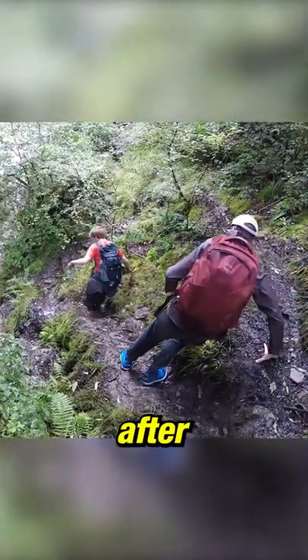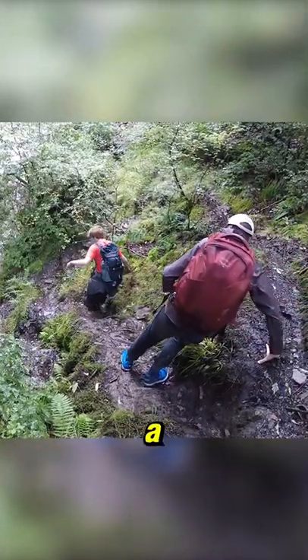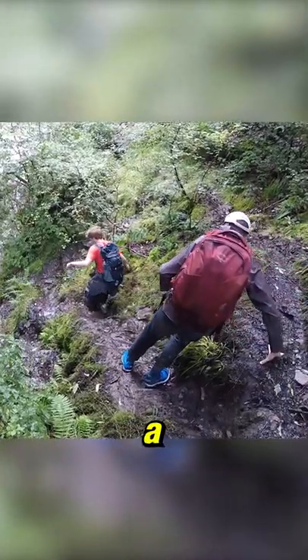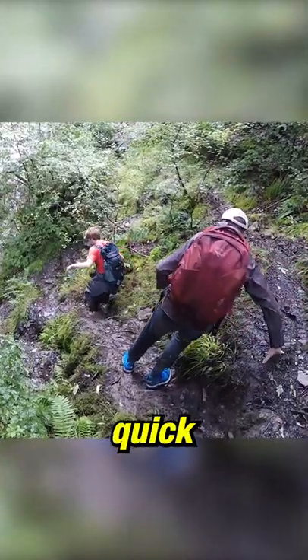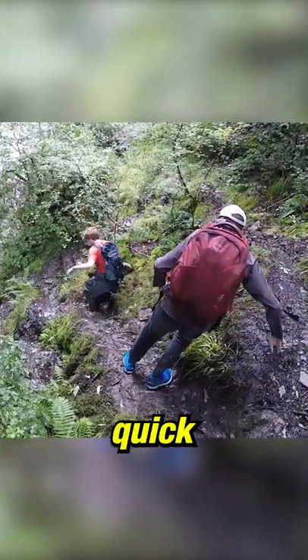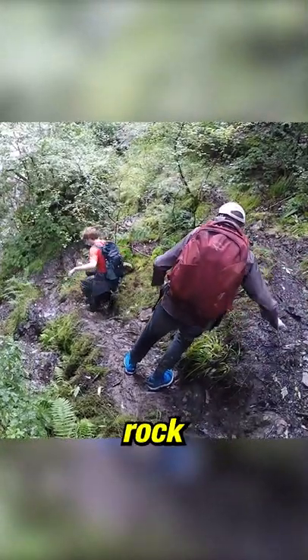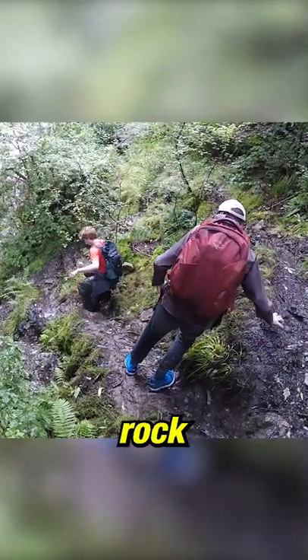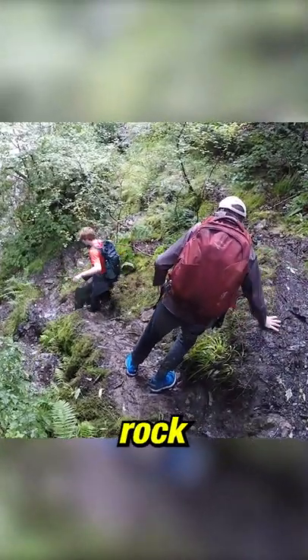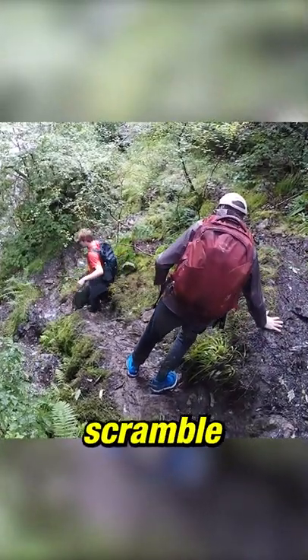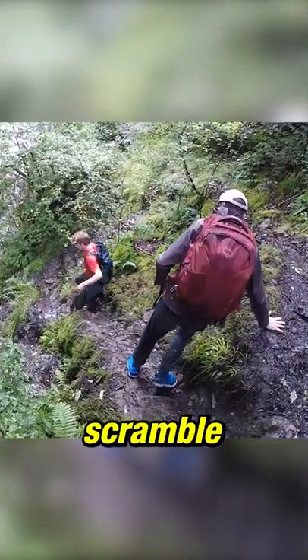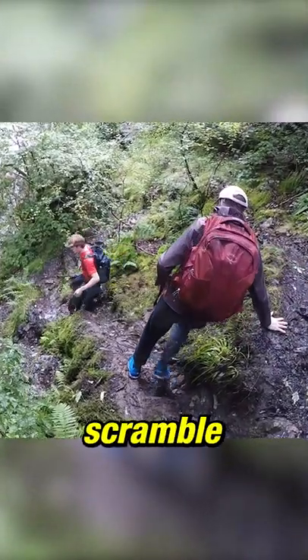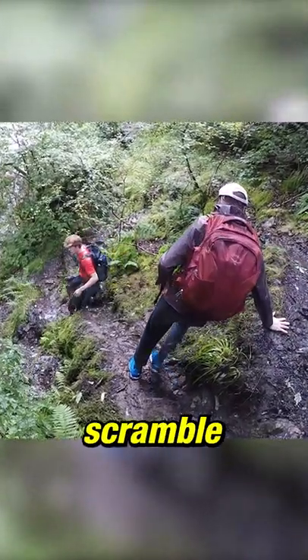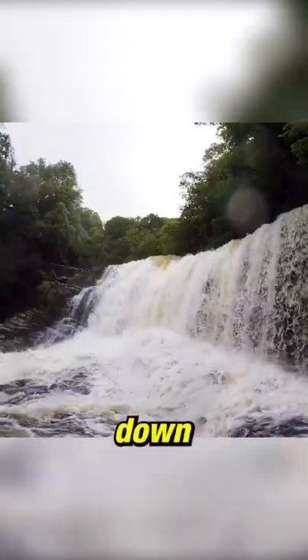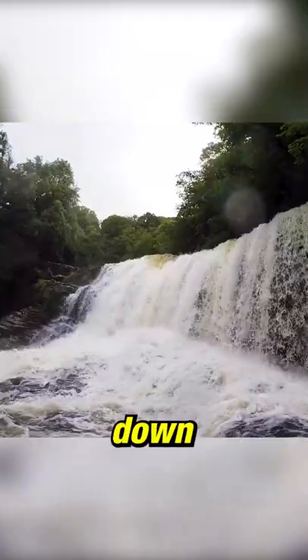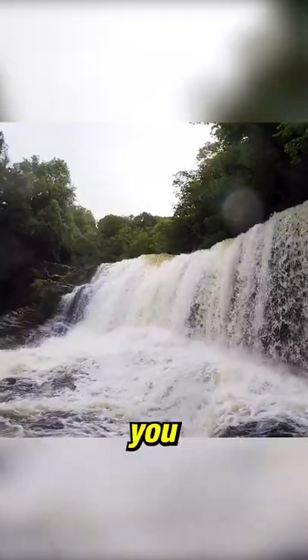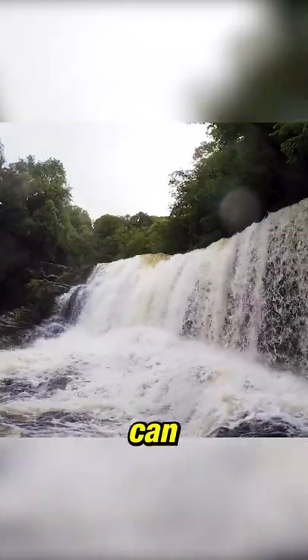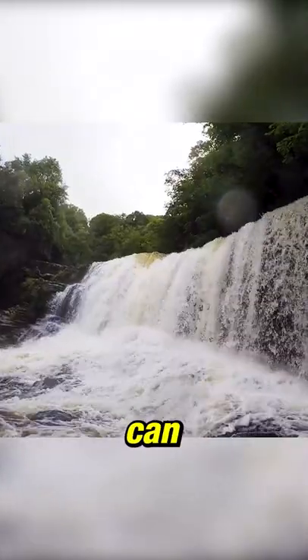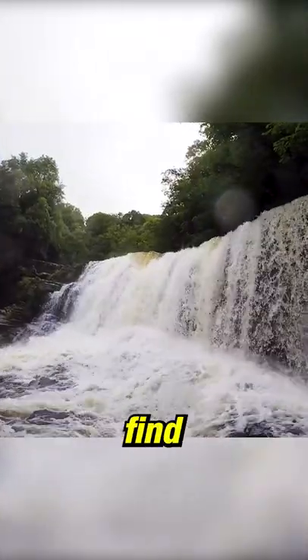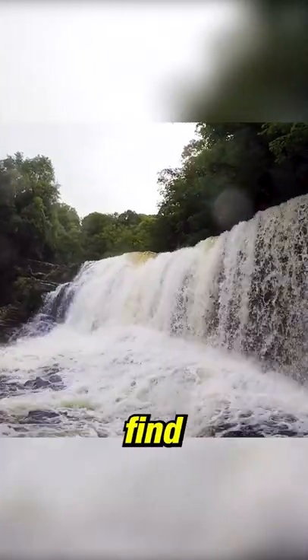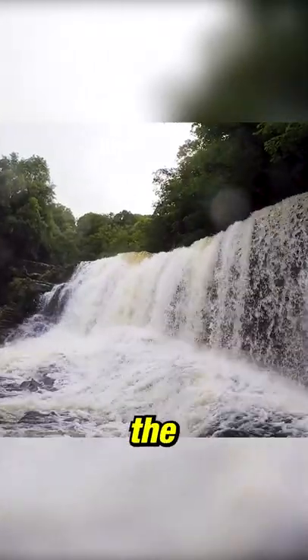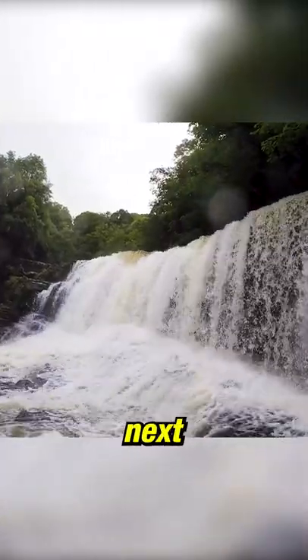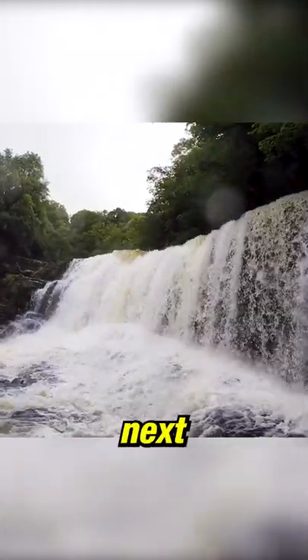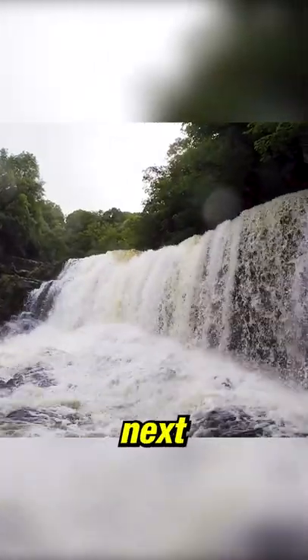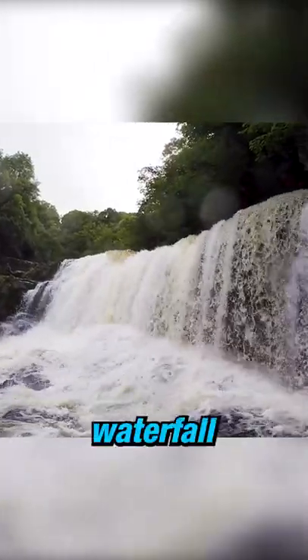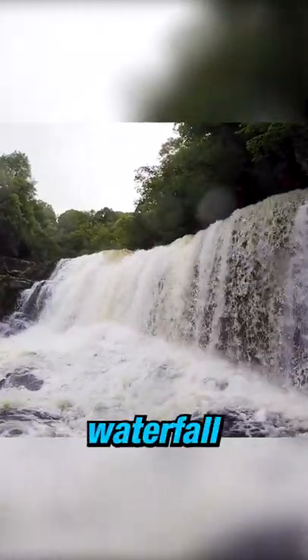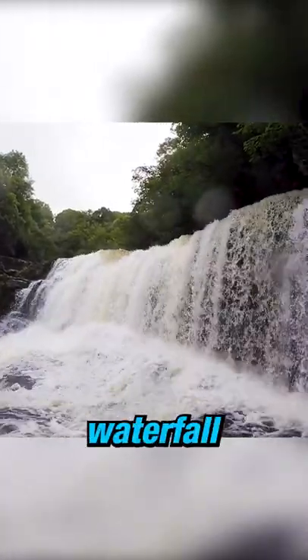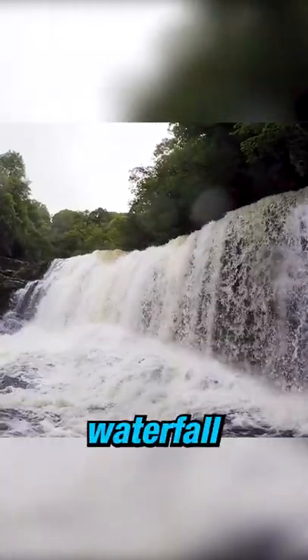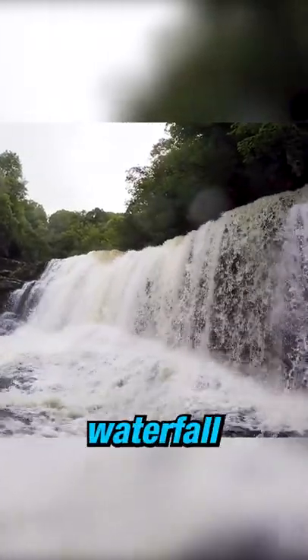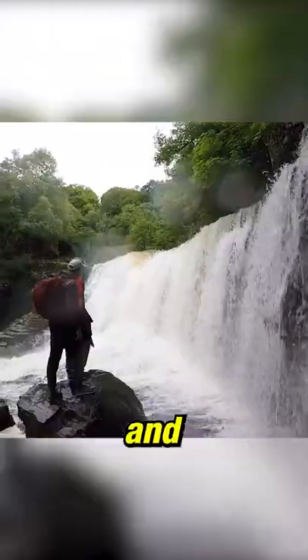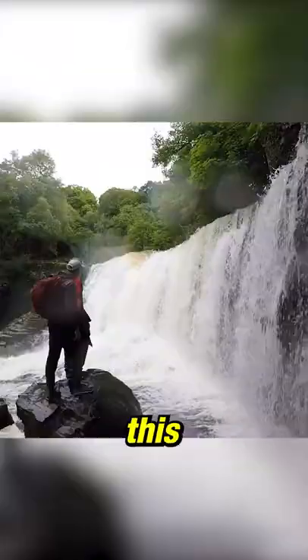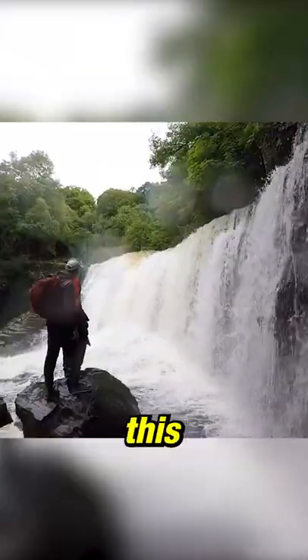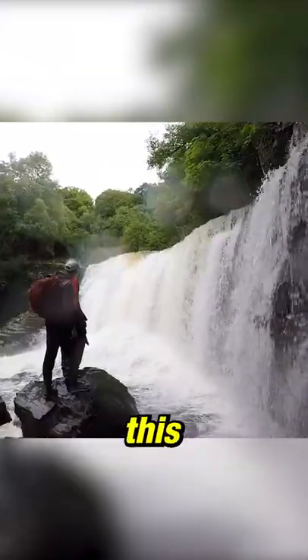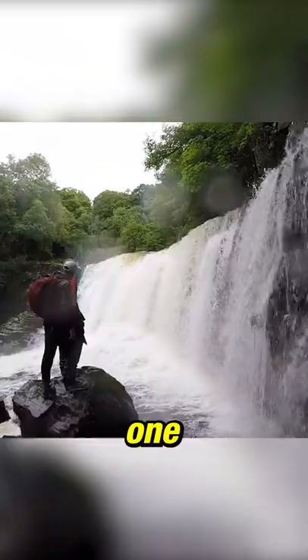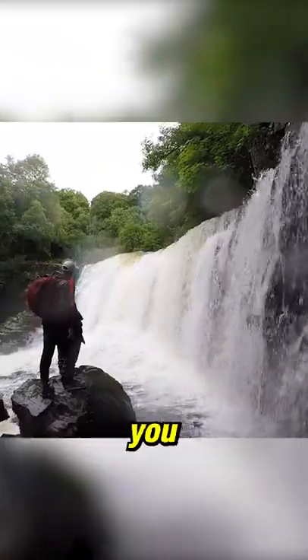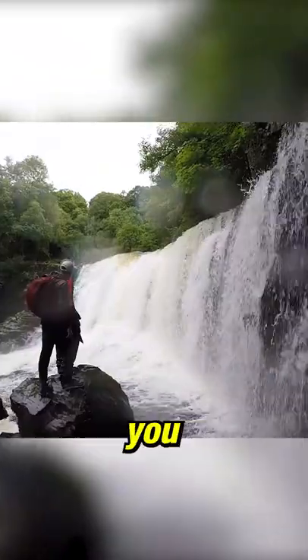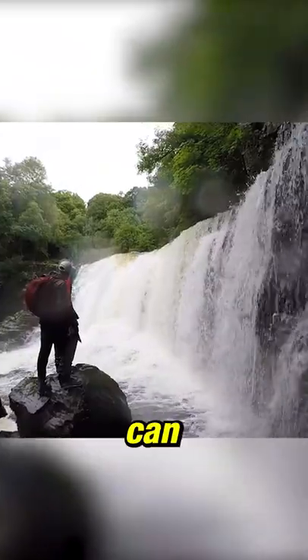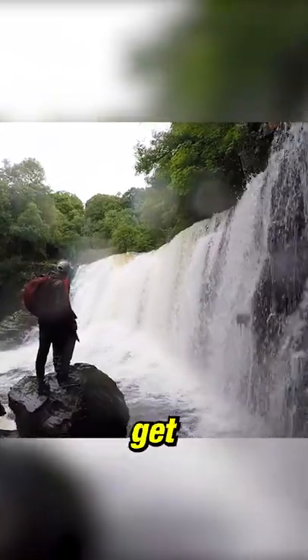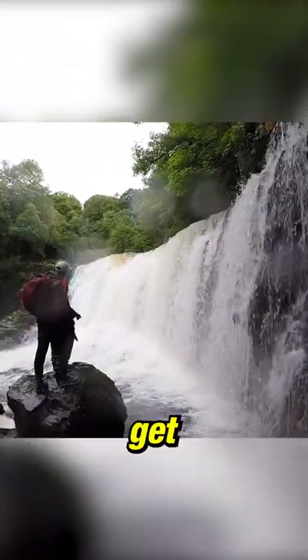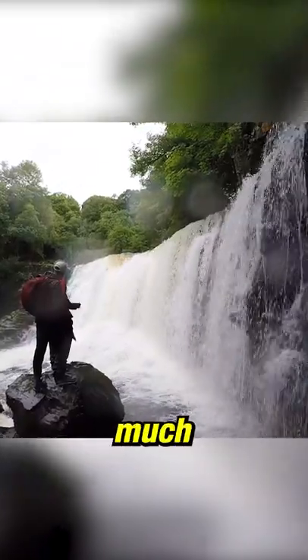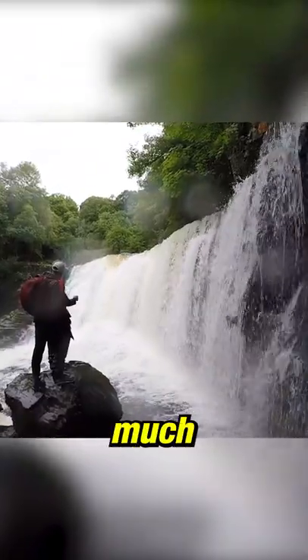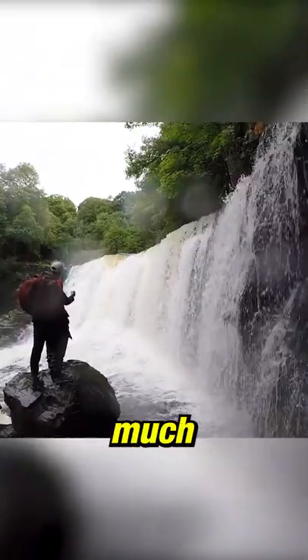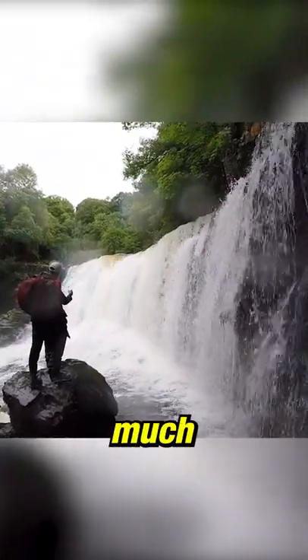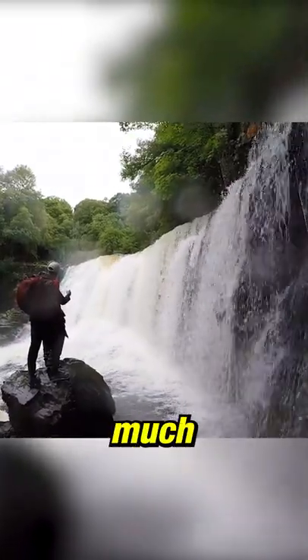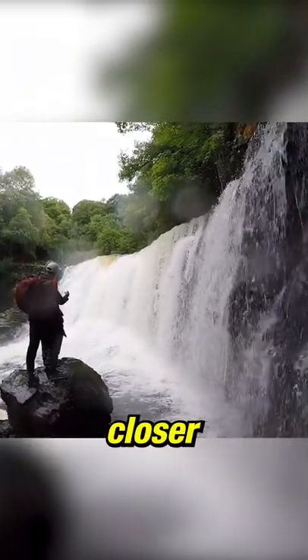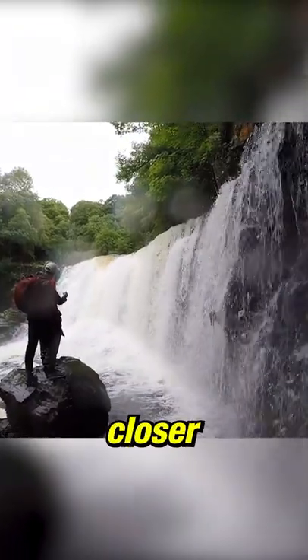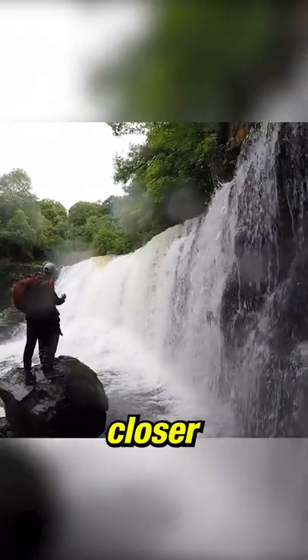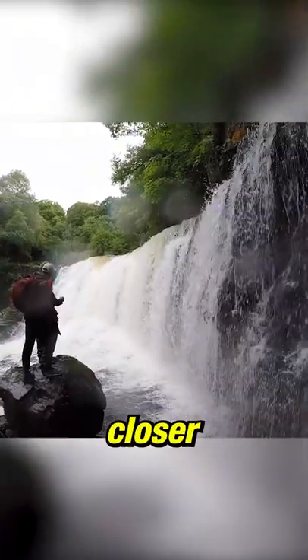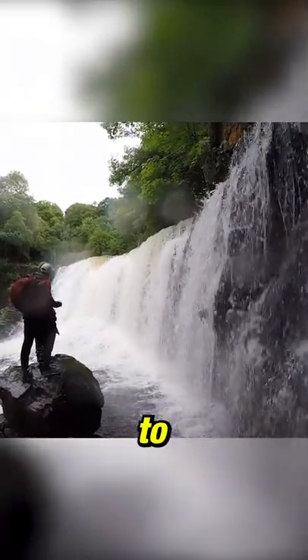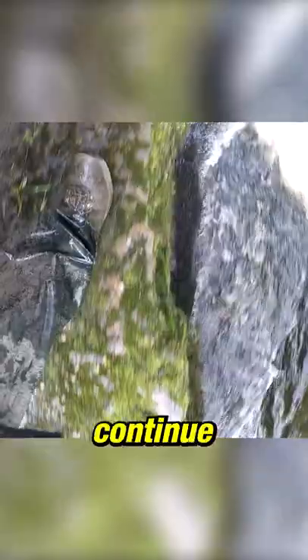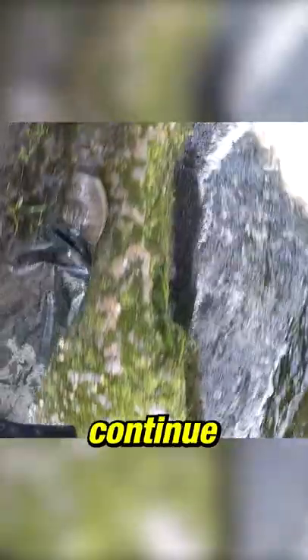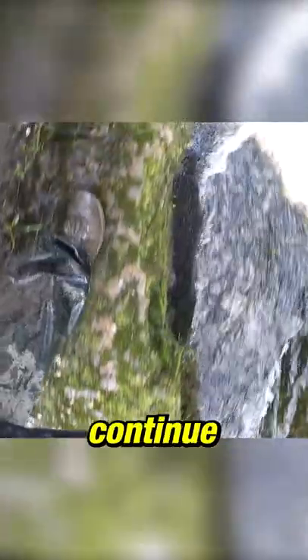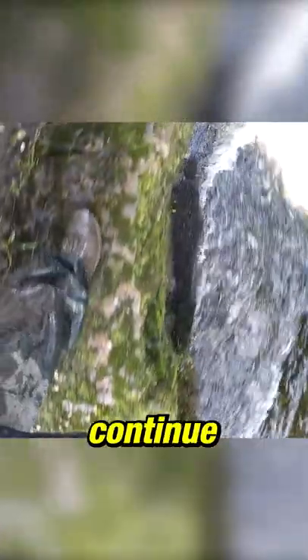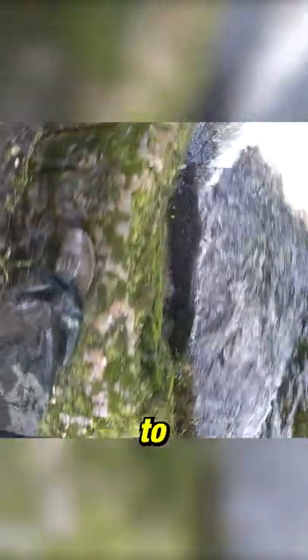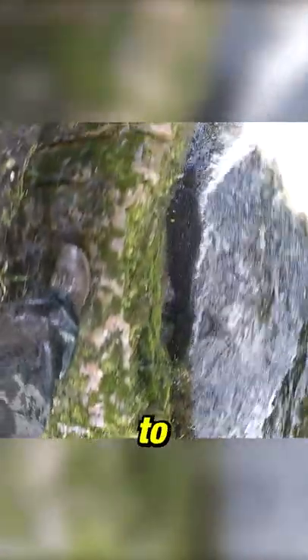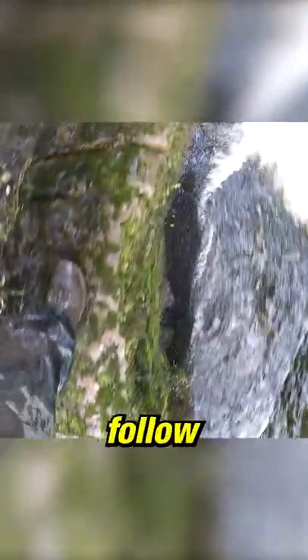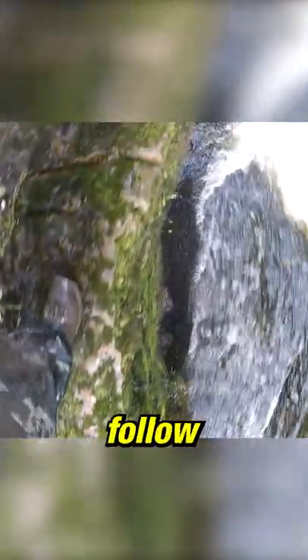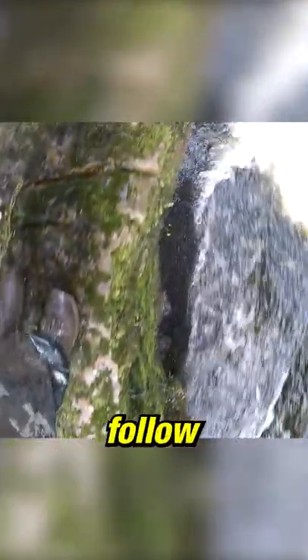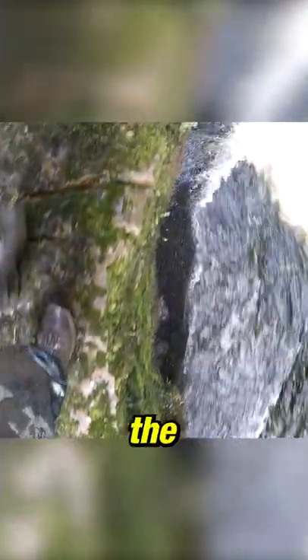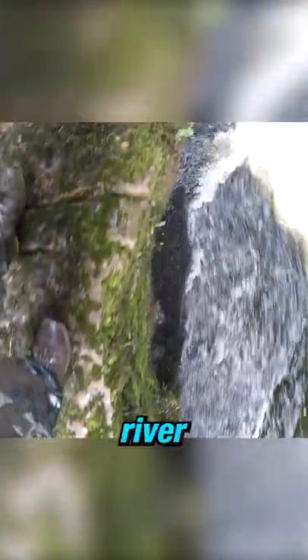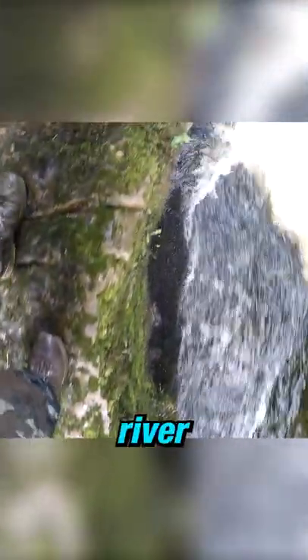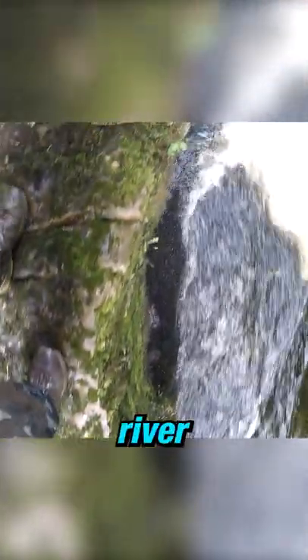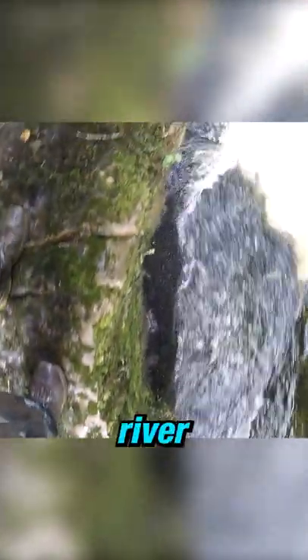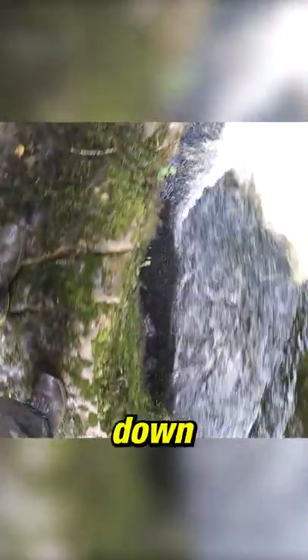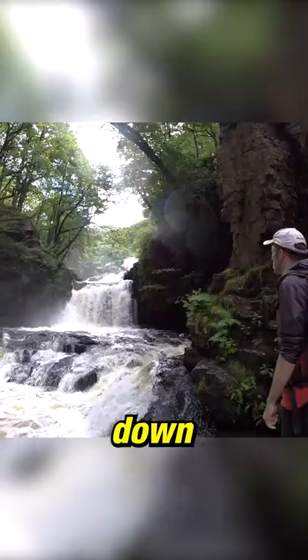After a quick rock scramble down, you can find the next waterfall, and this one you can get much closer to. Continue to follow the river down,